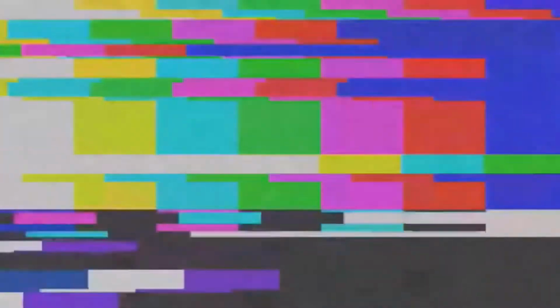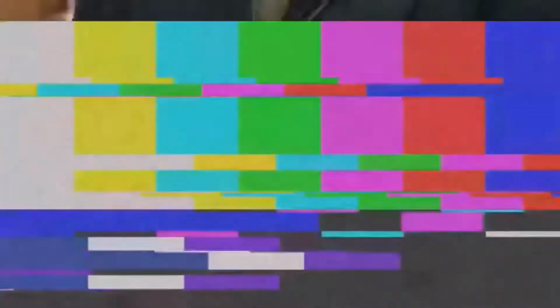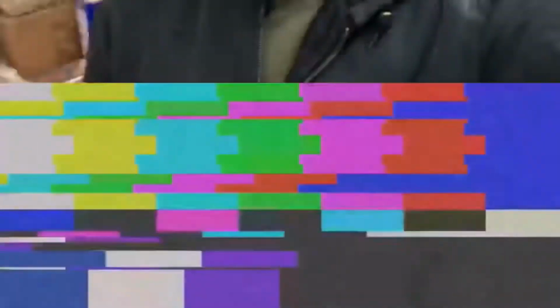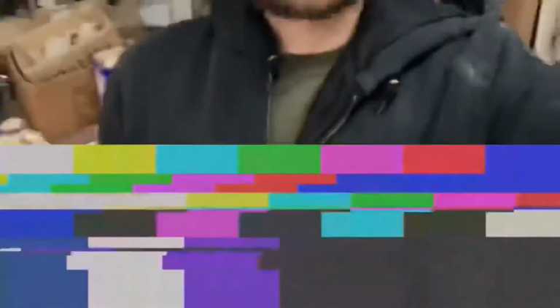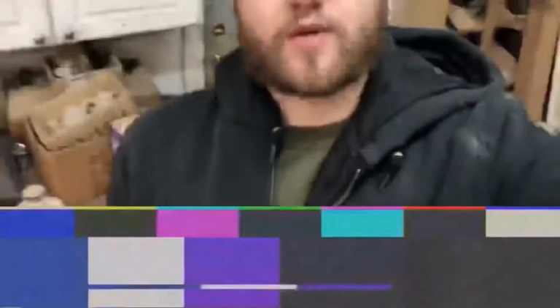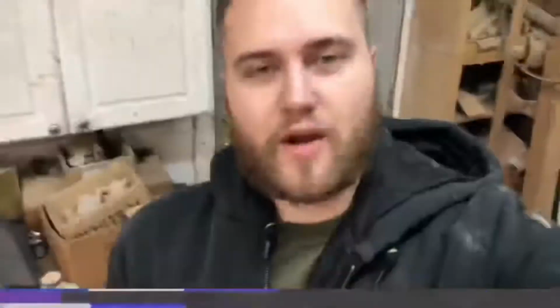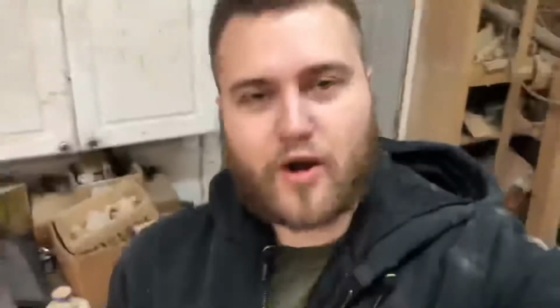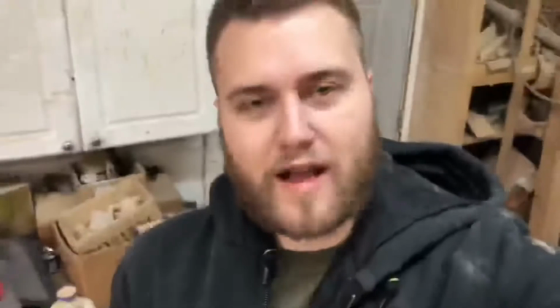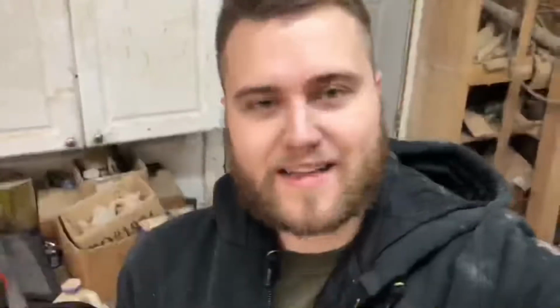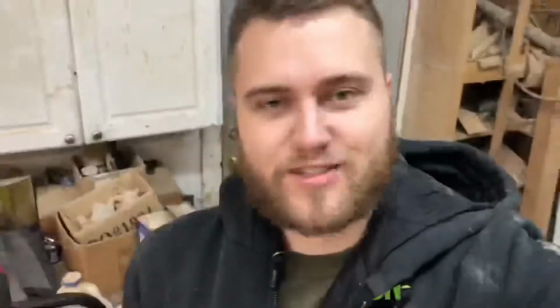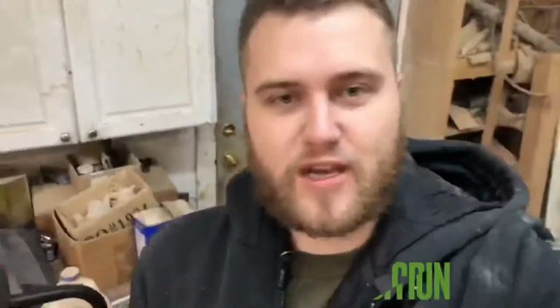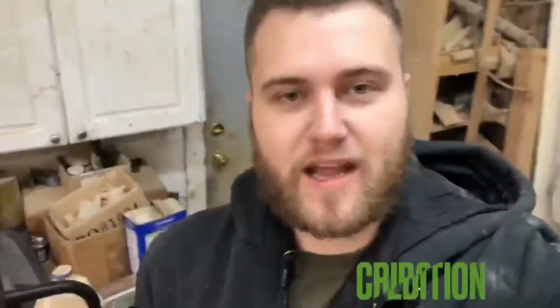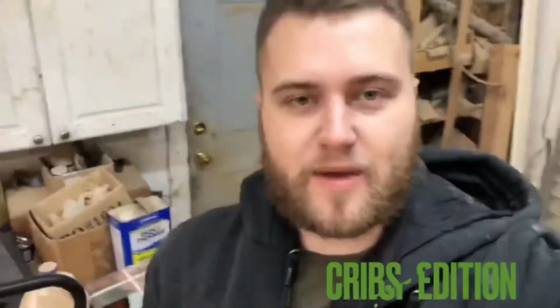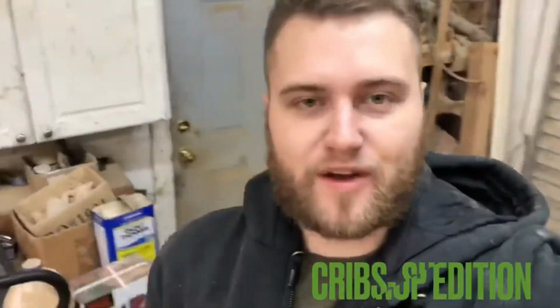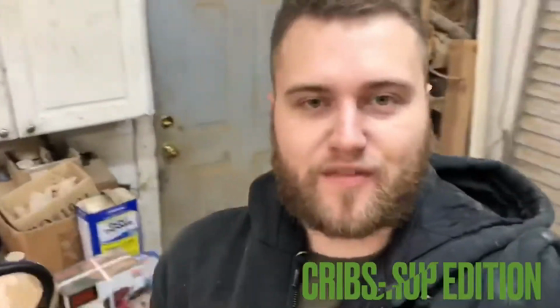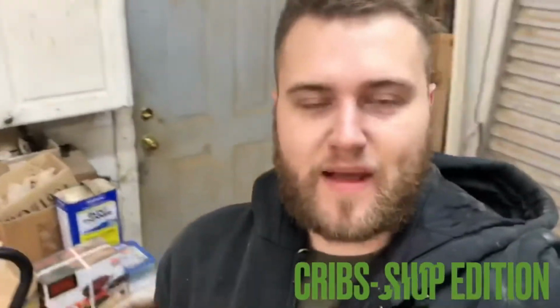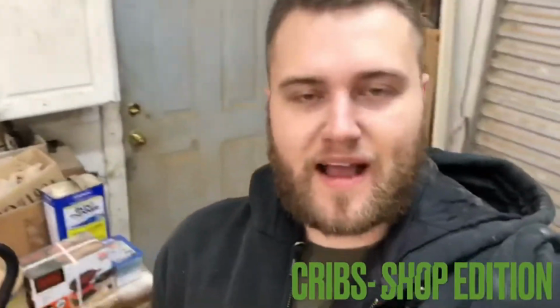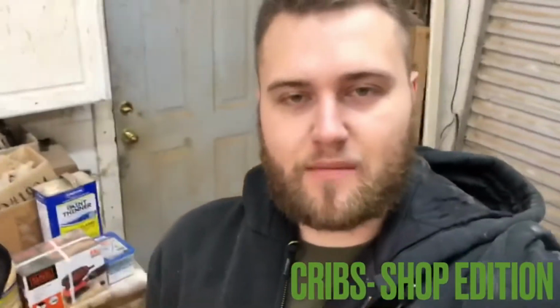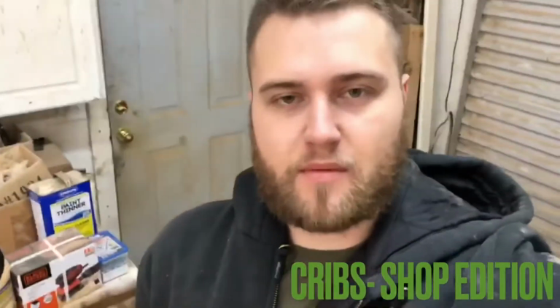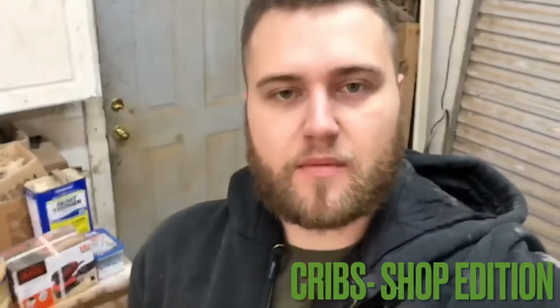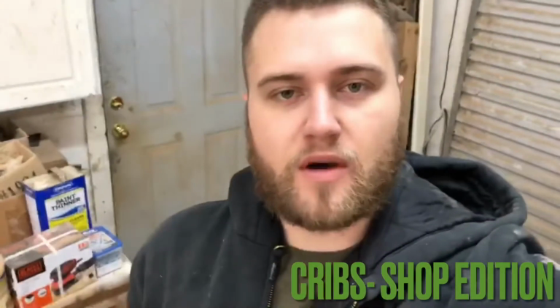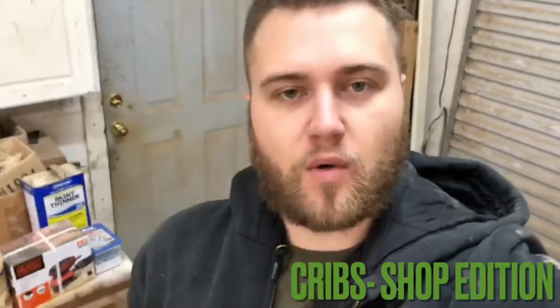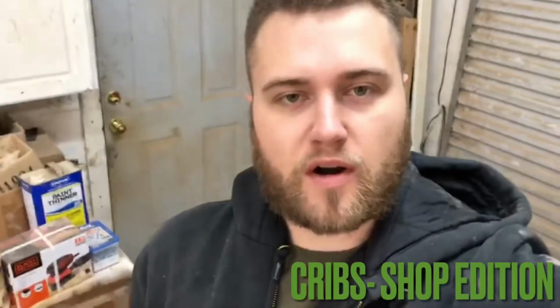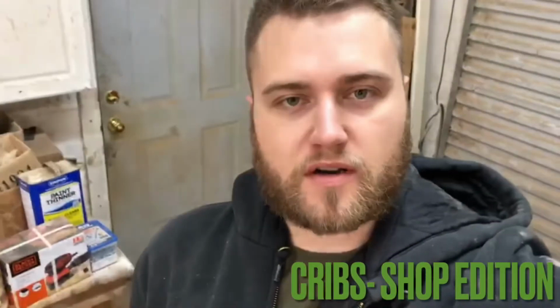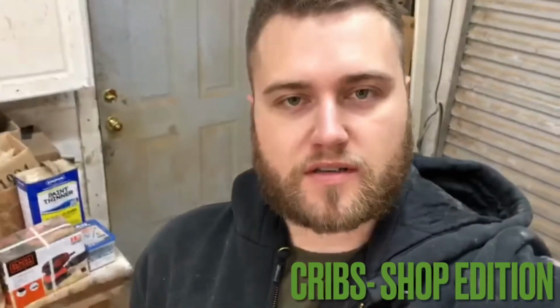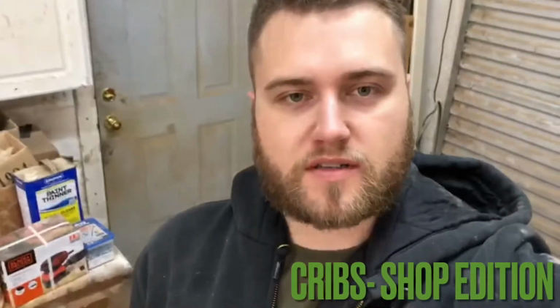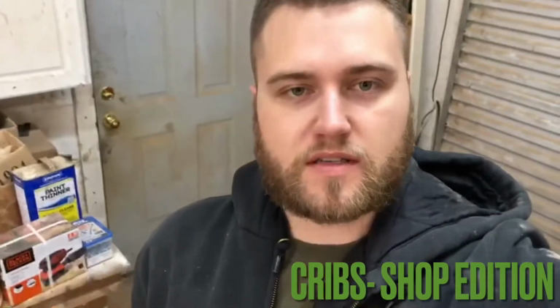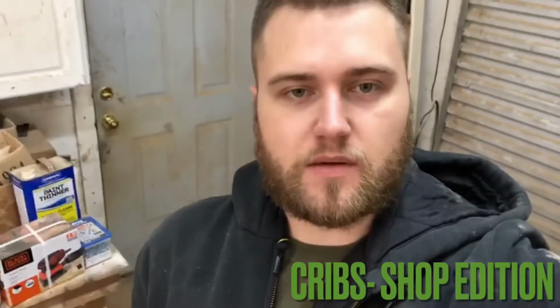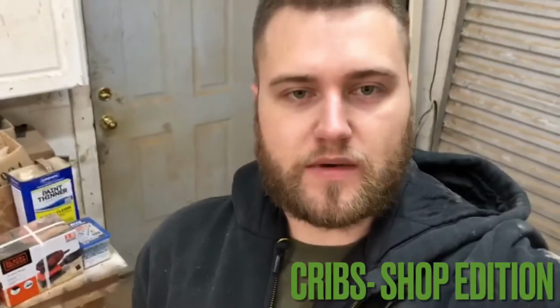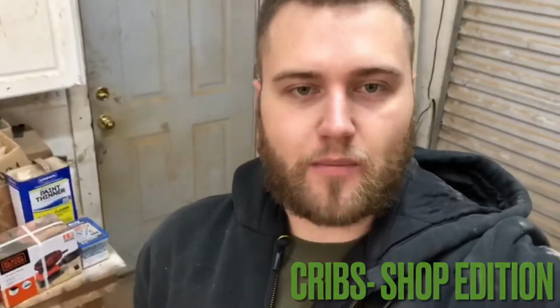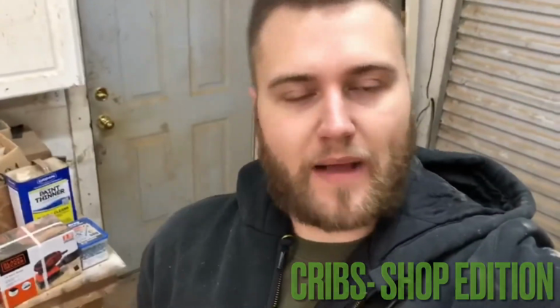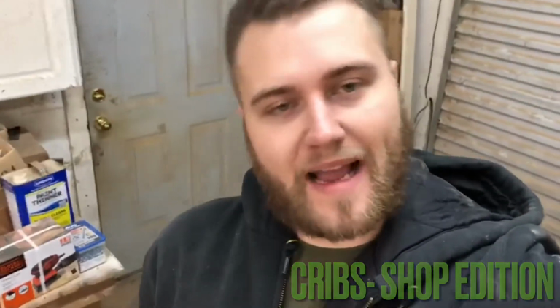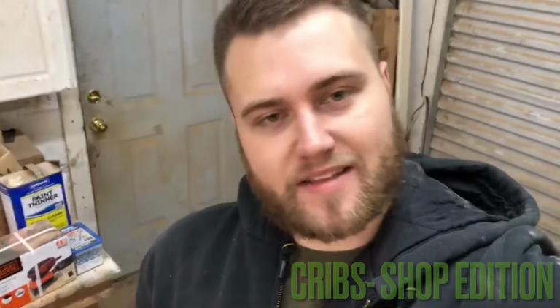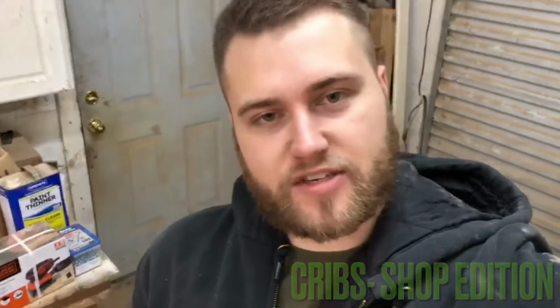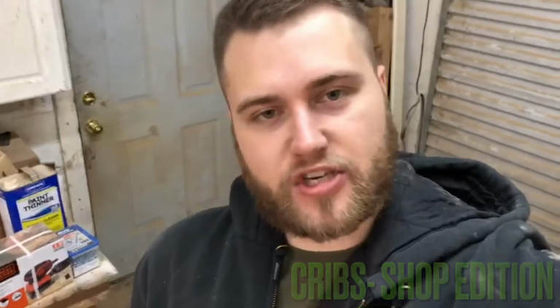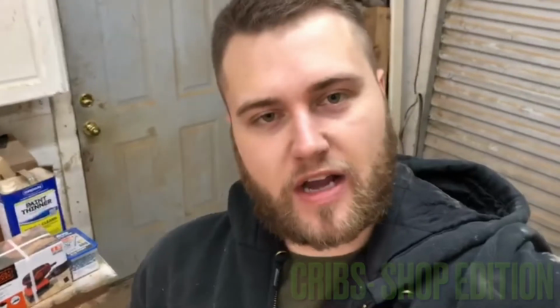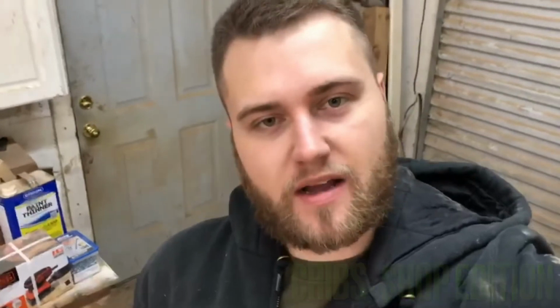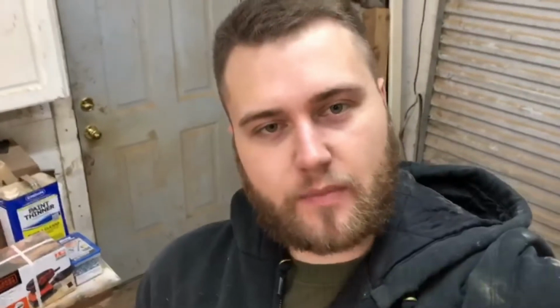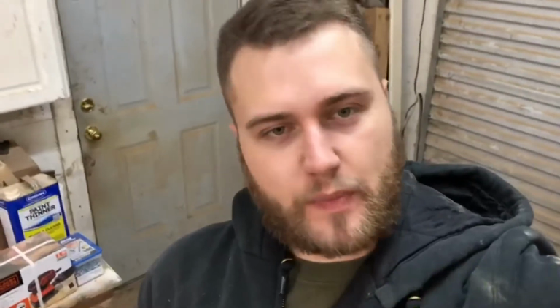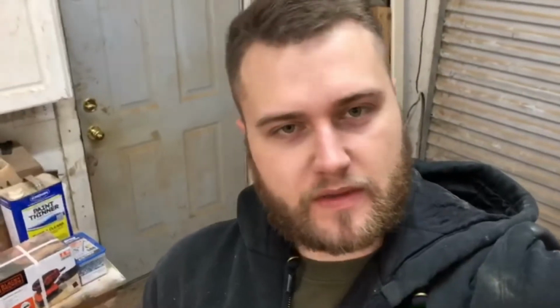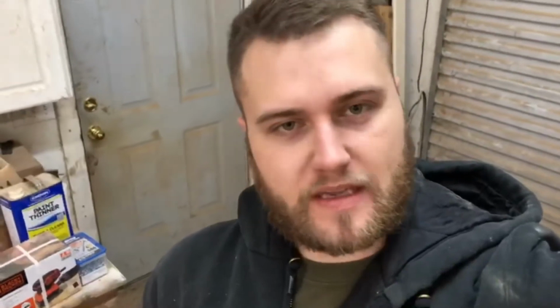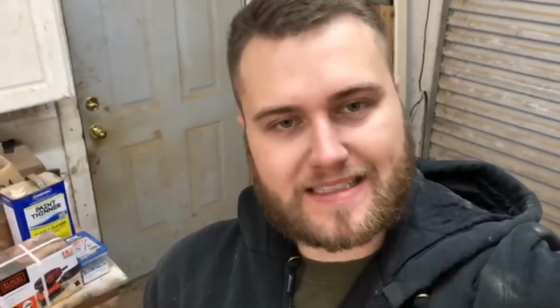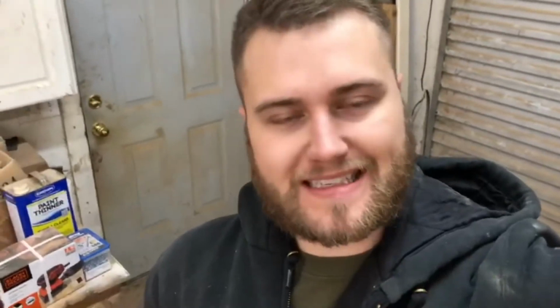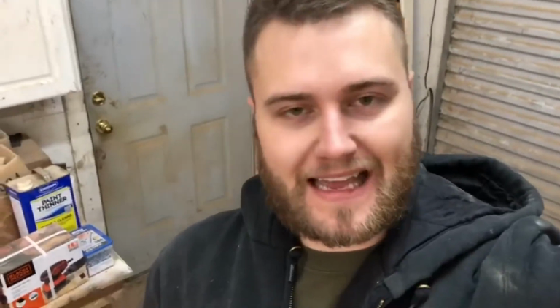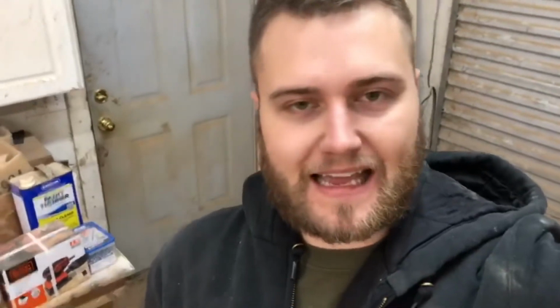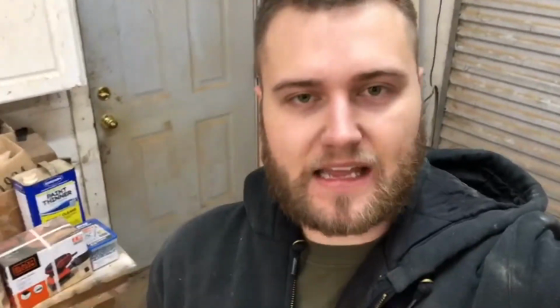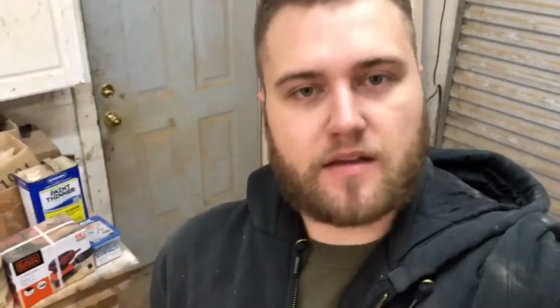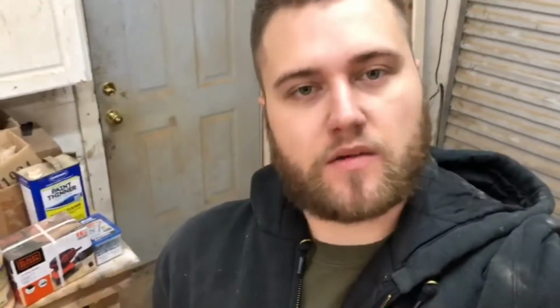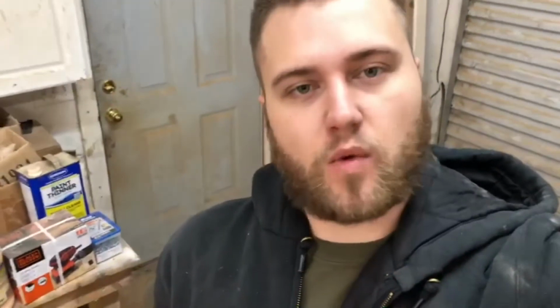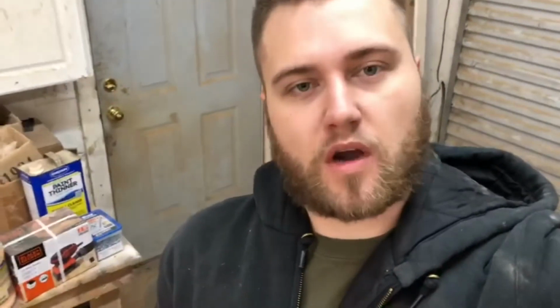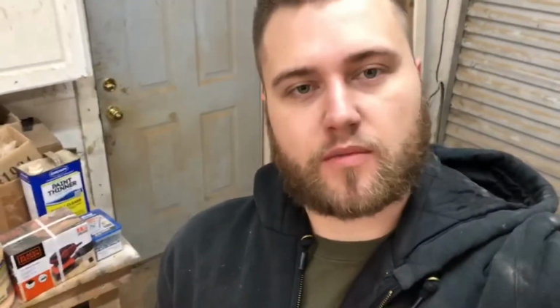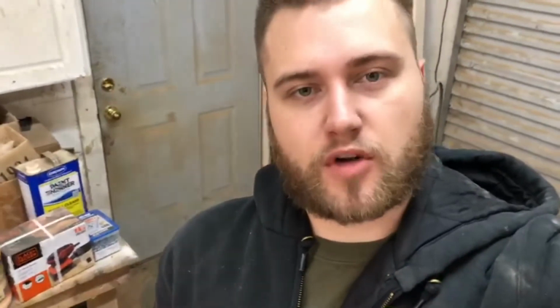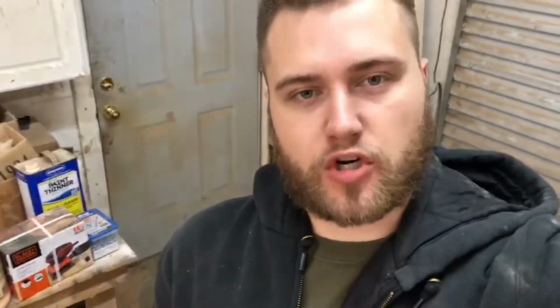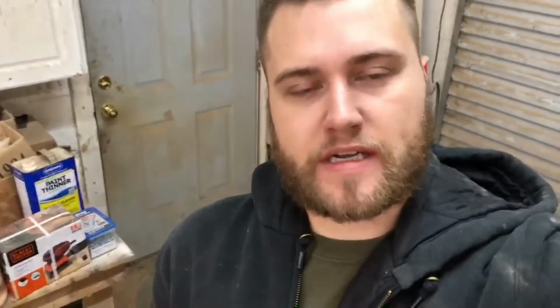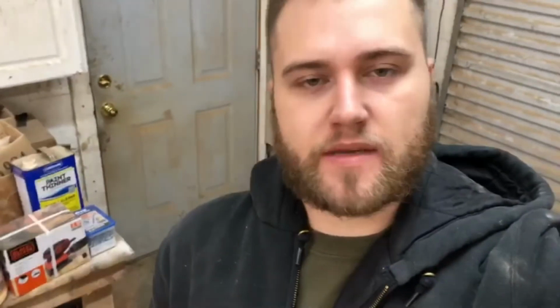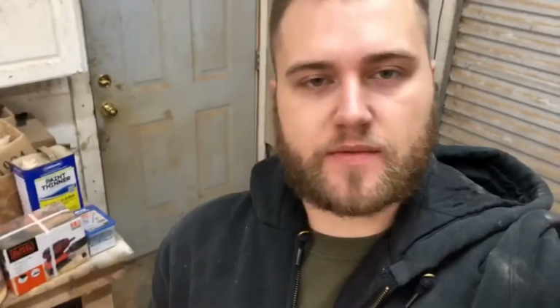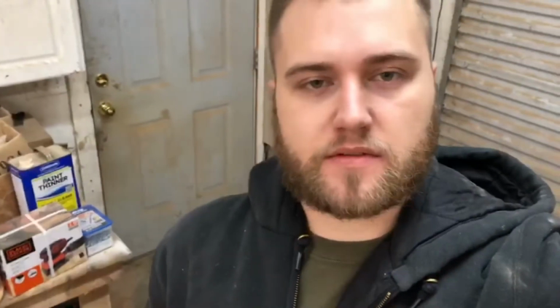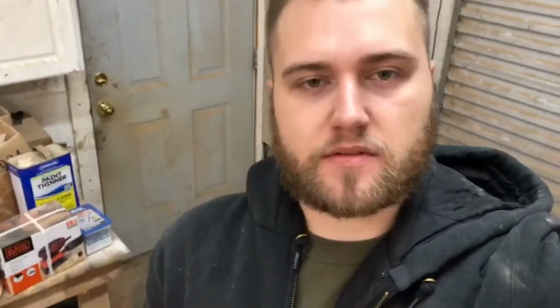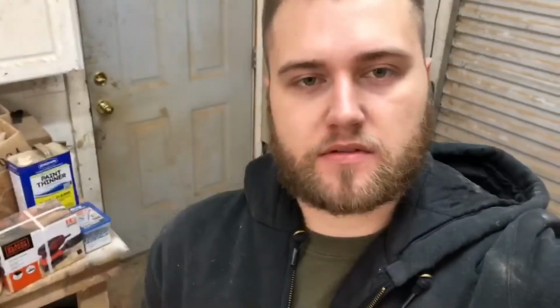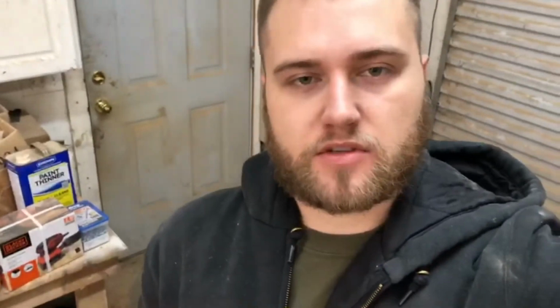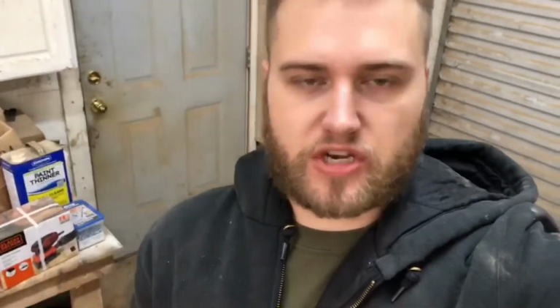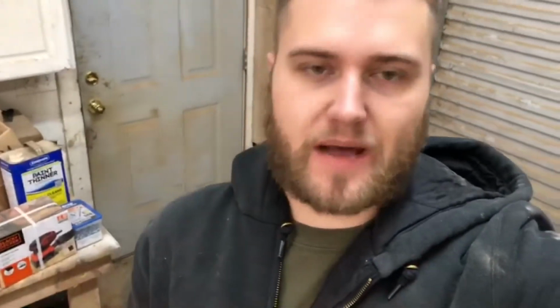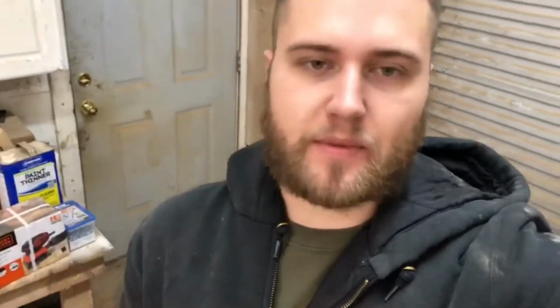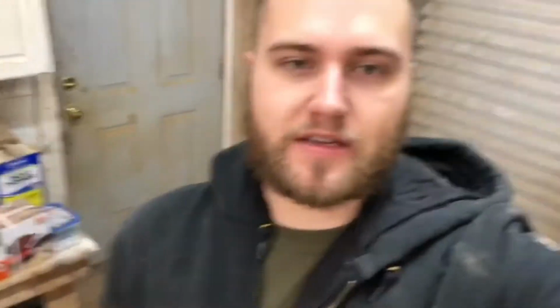What's going on guys? Jacob here from Alabama Millworks. We are back at the shop and today welcome to Cribs shop edition.